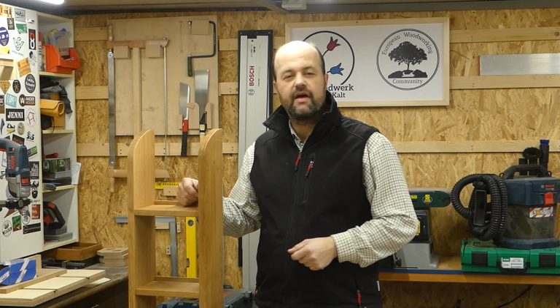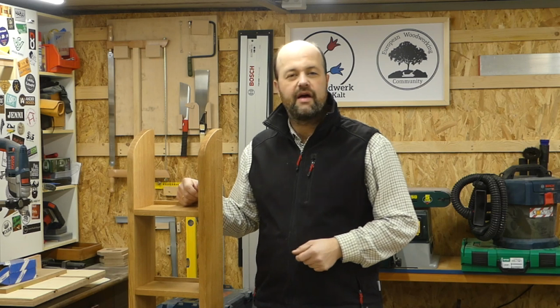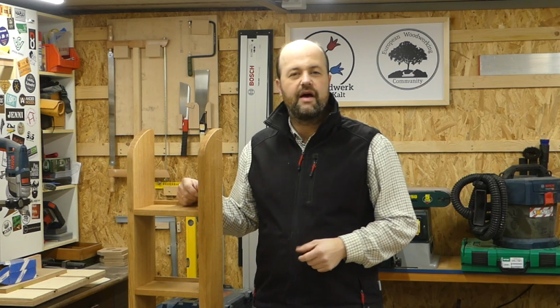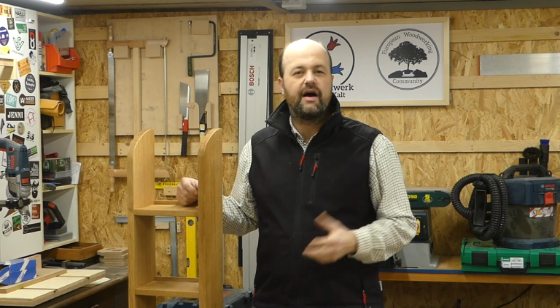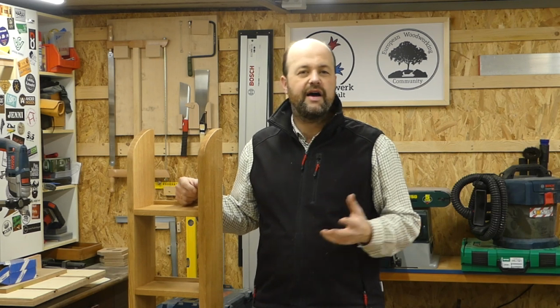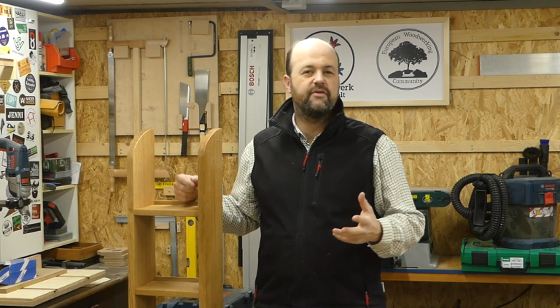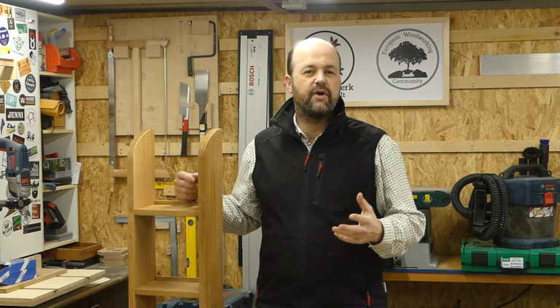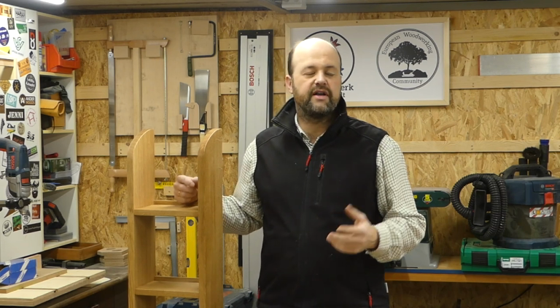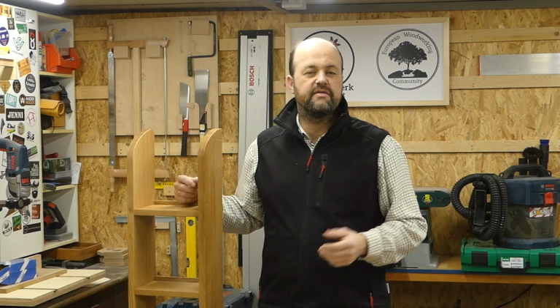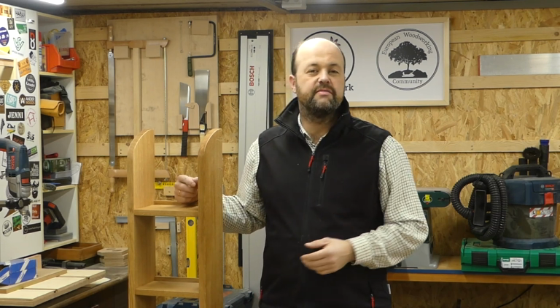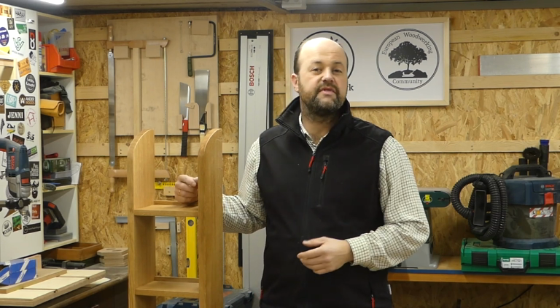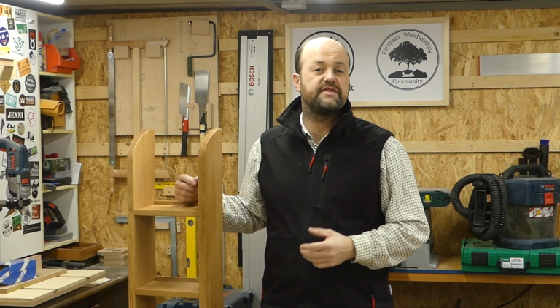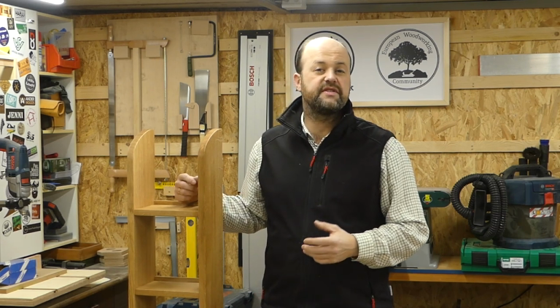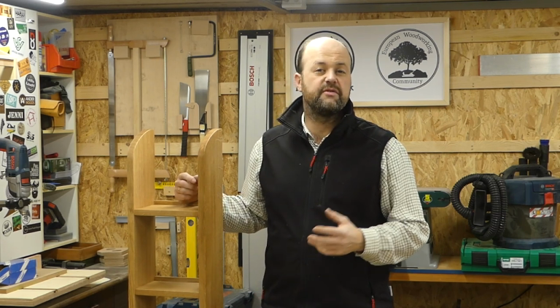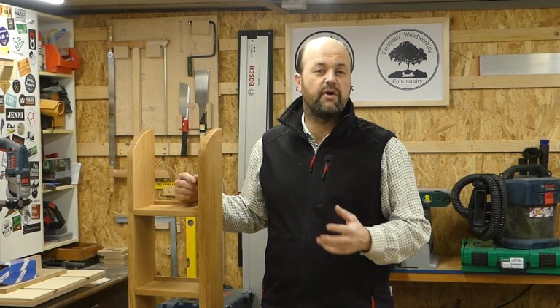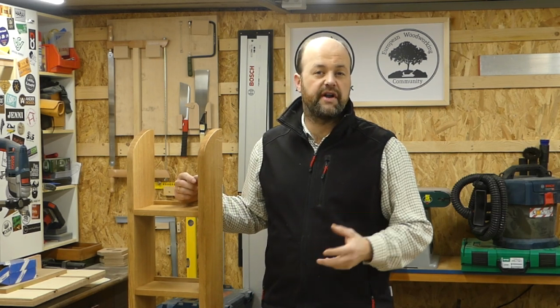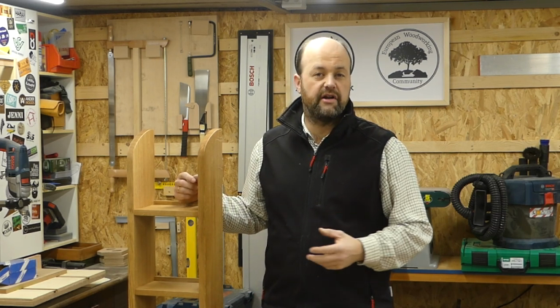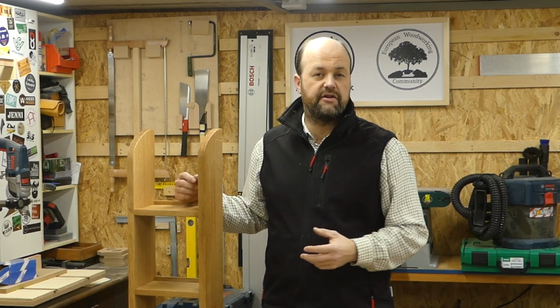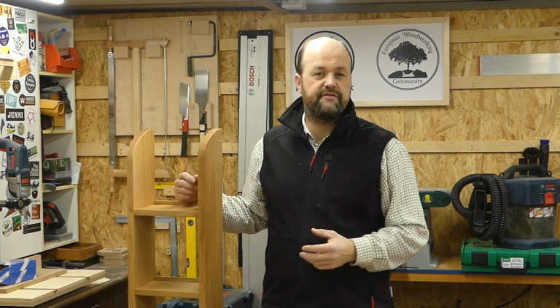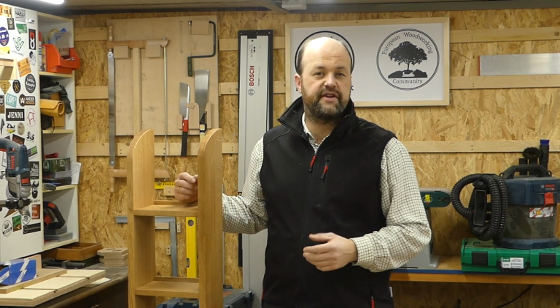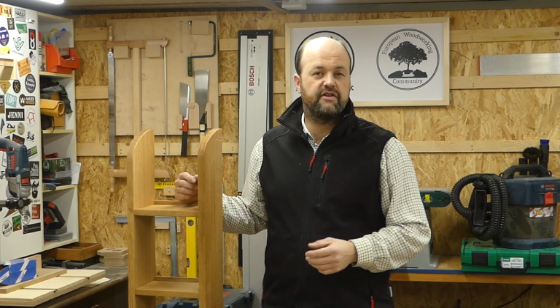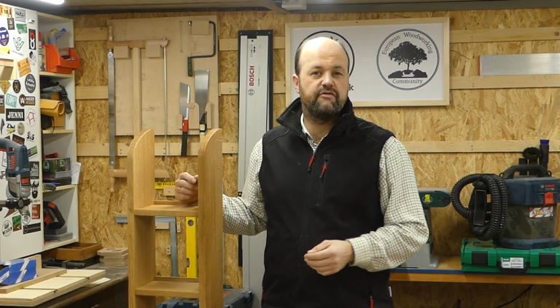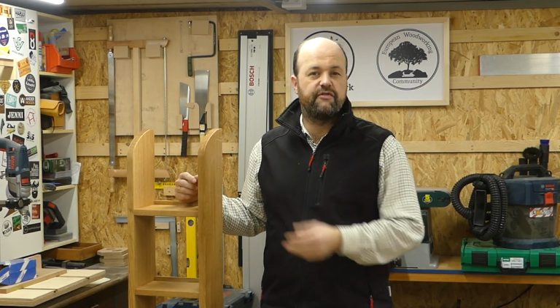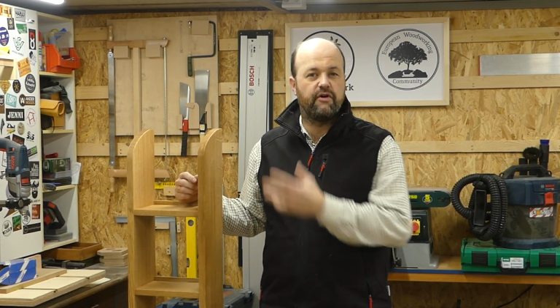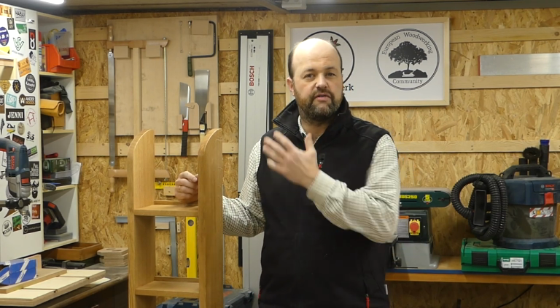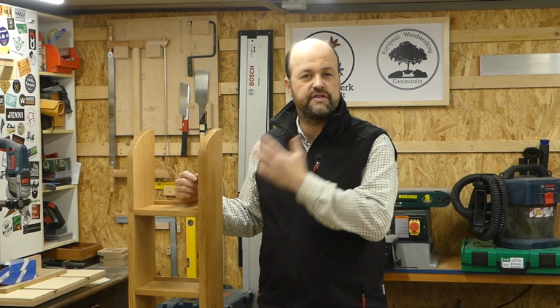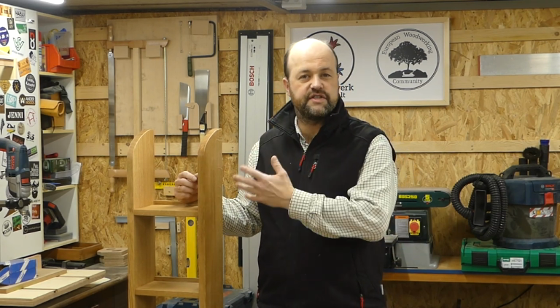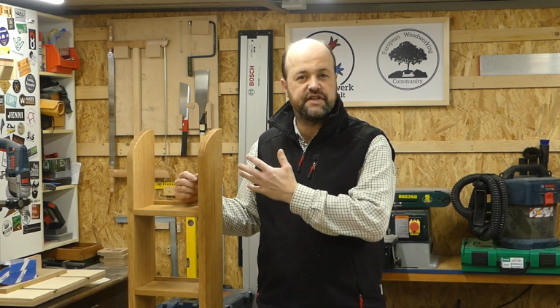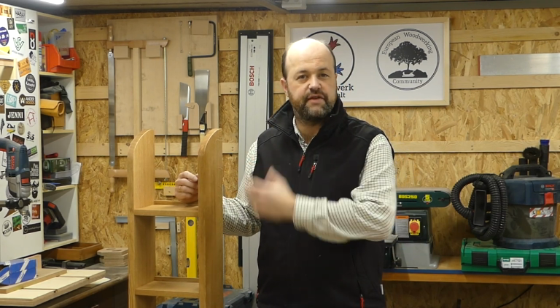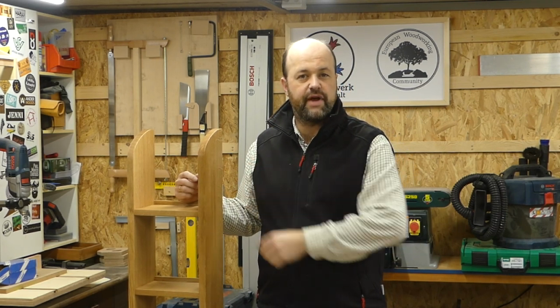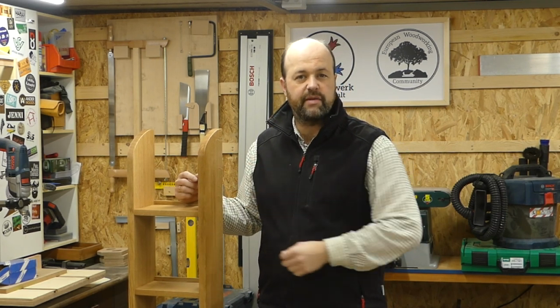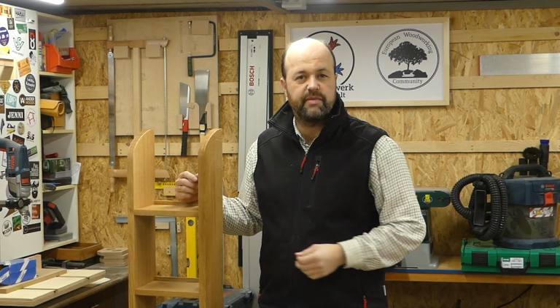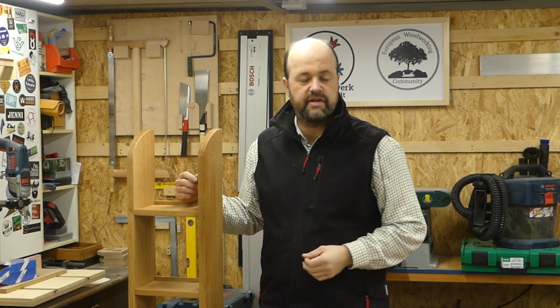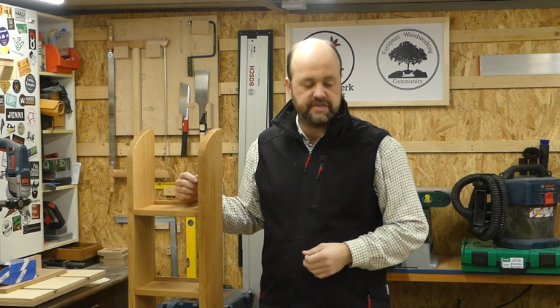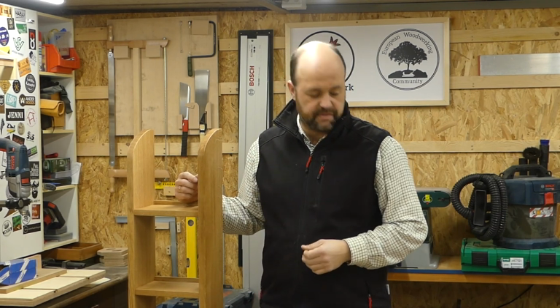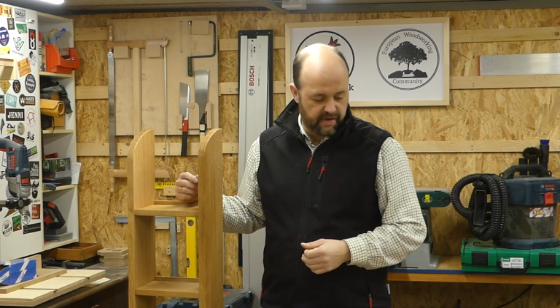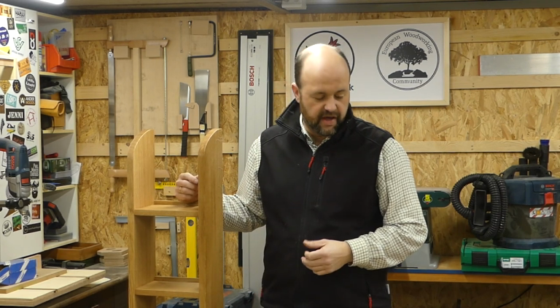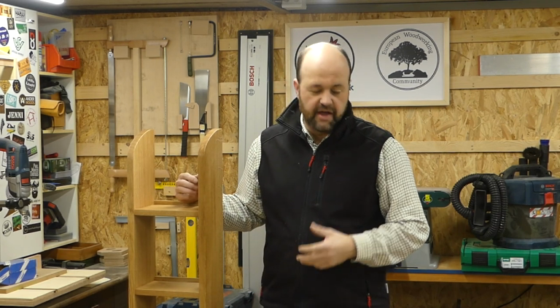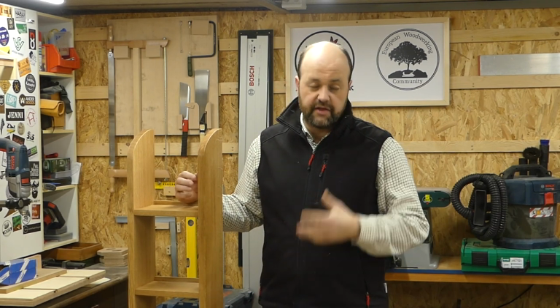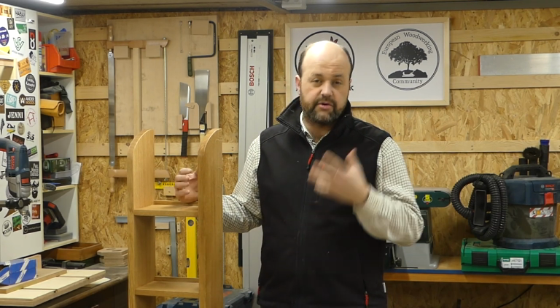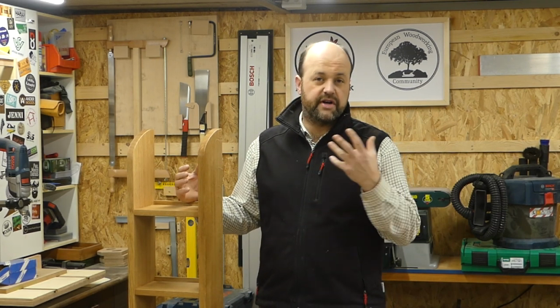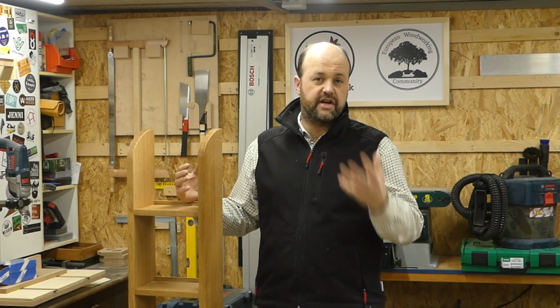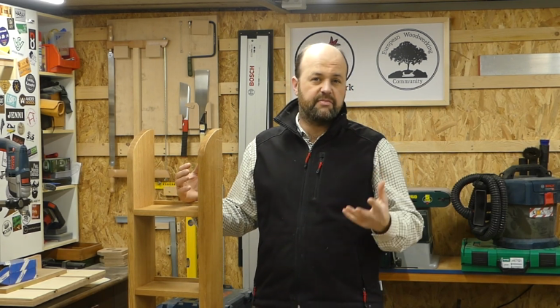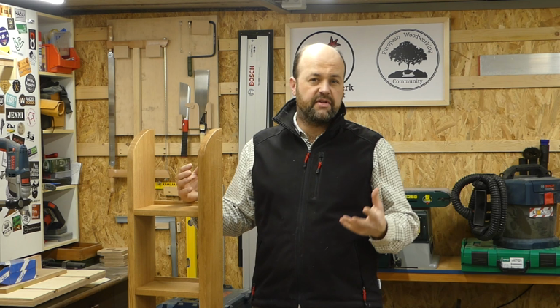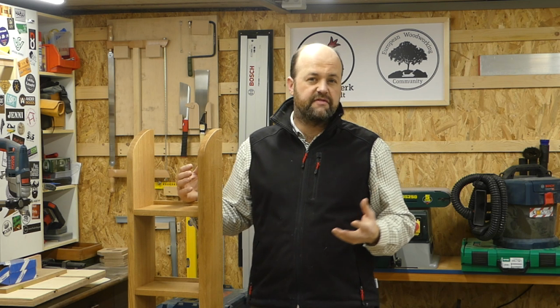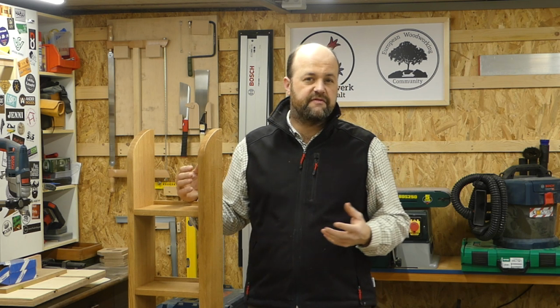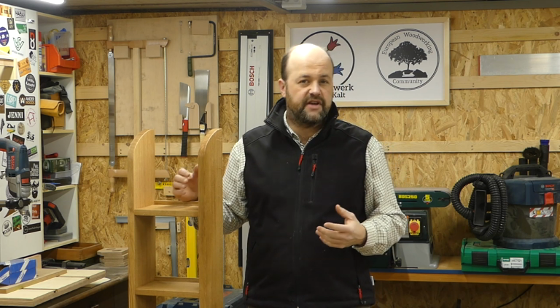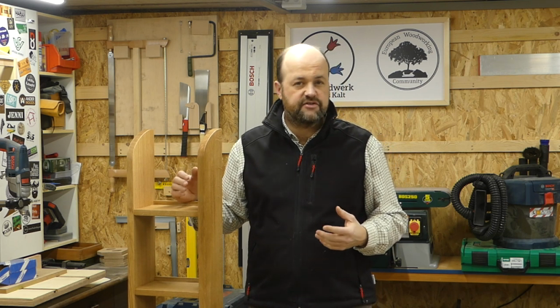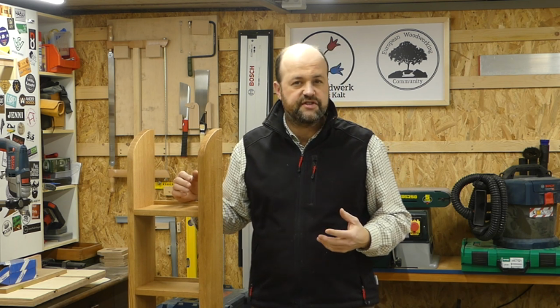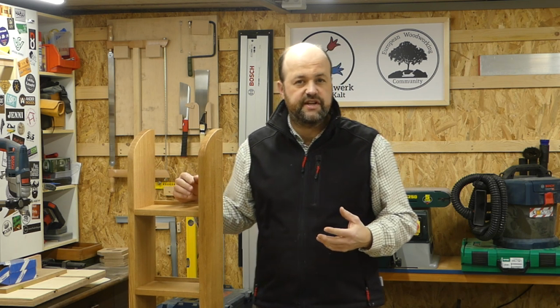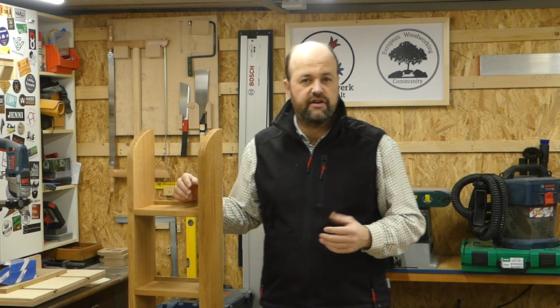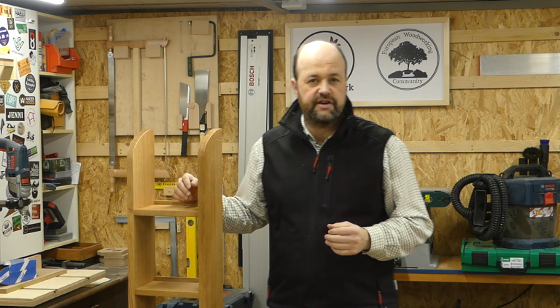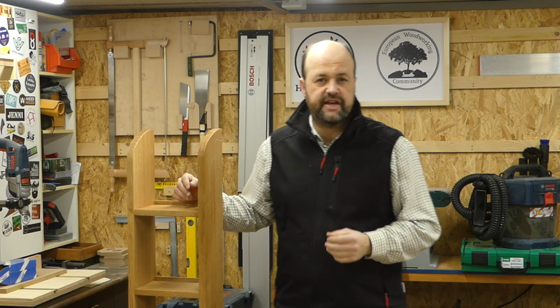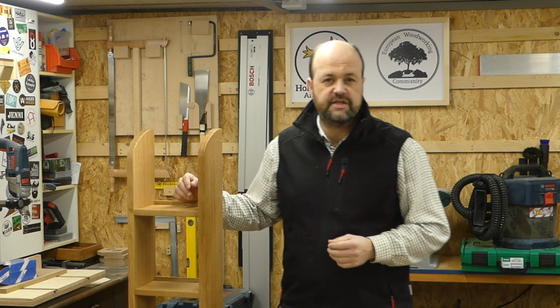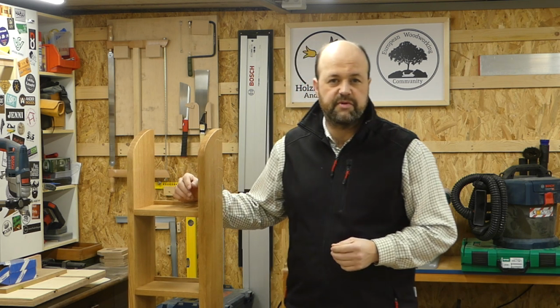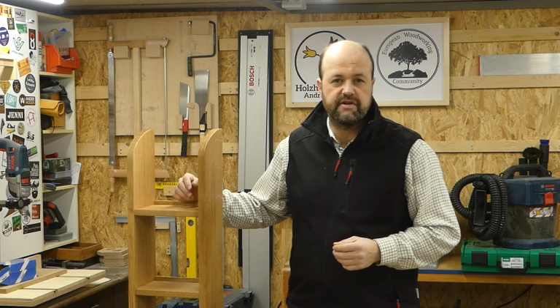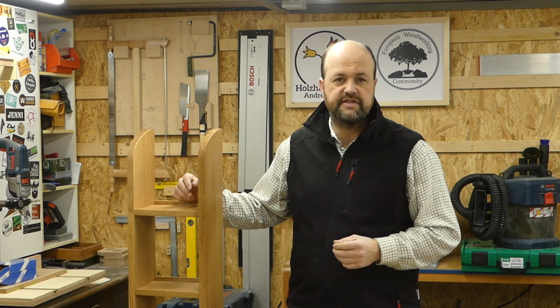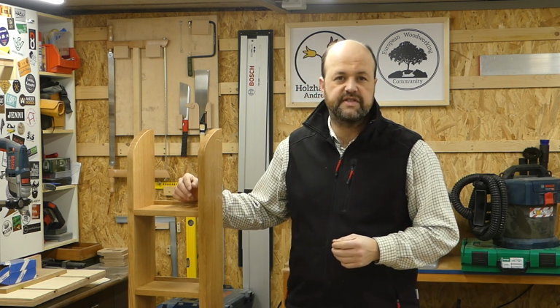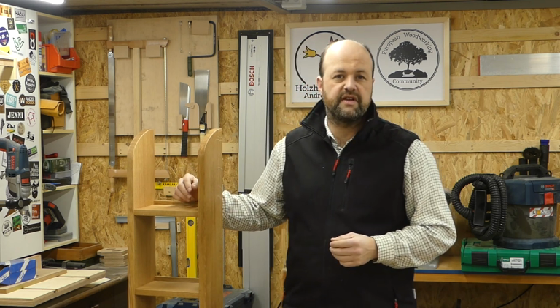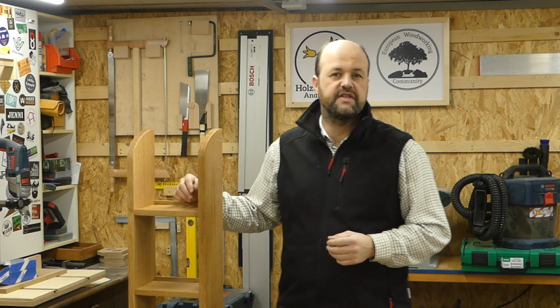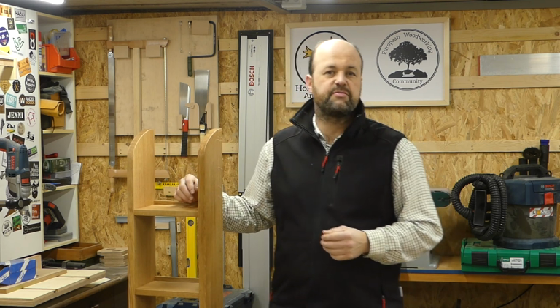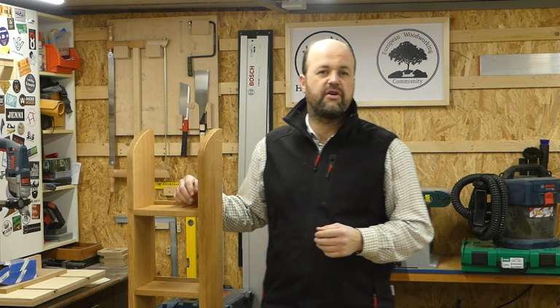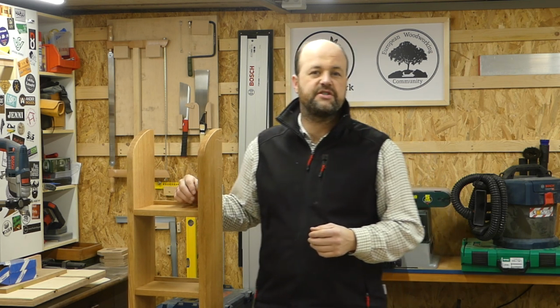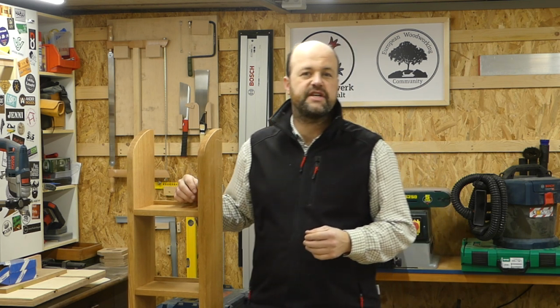Hi and welcome. This is the What I Learned video for the CD-REC build. There were a couple of interesting learning experiences on this project.